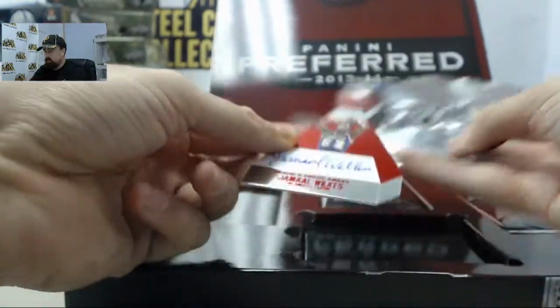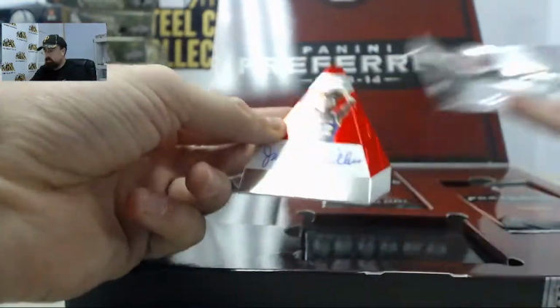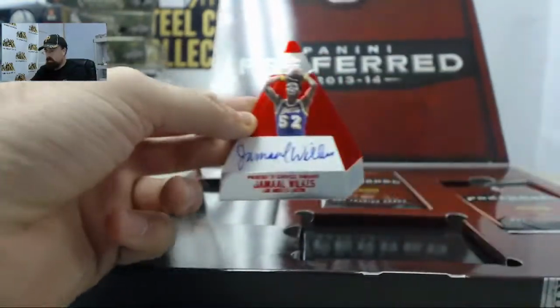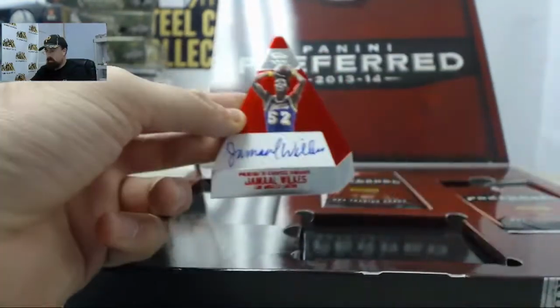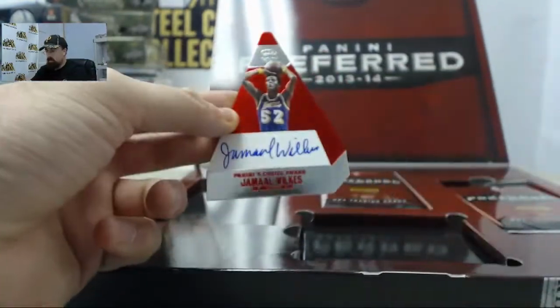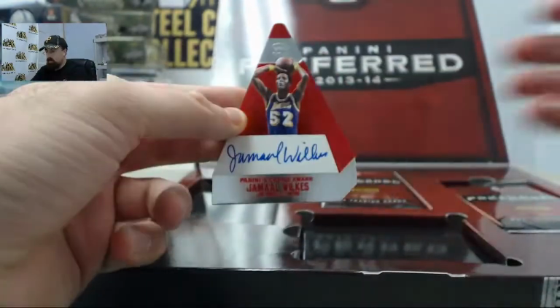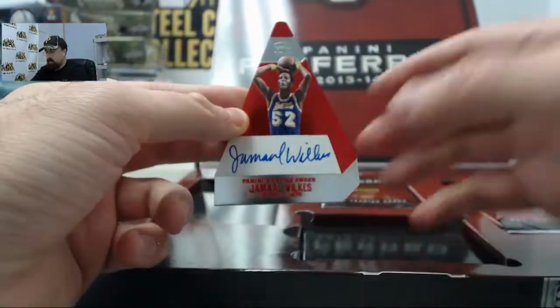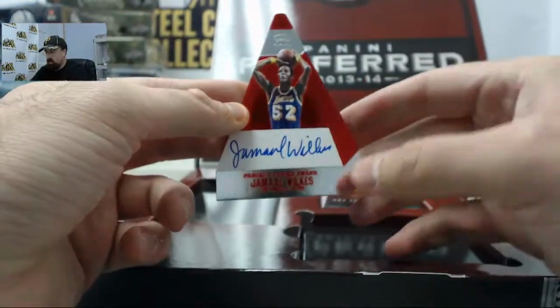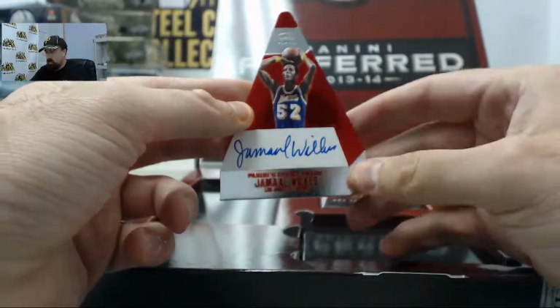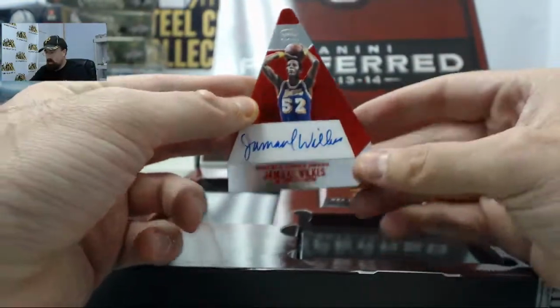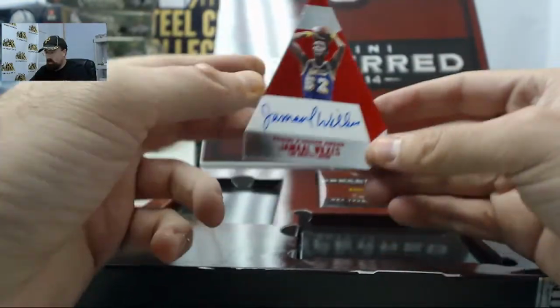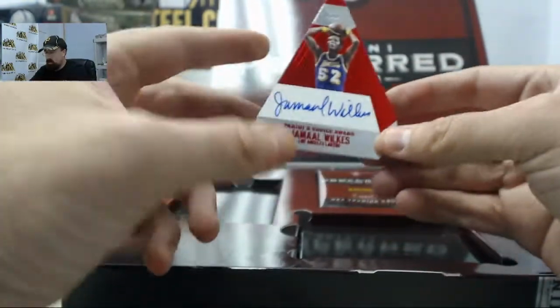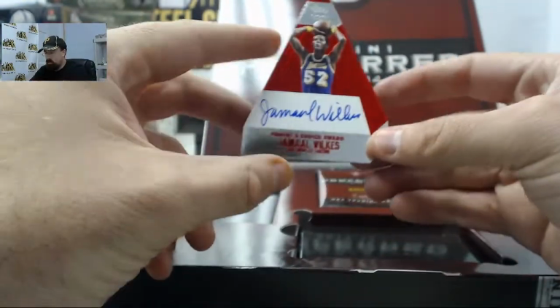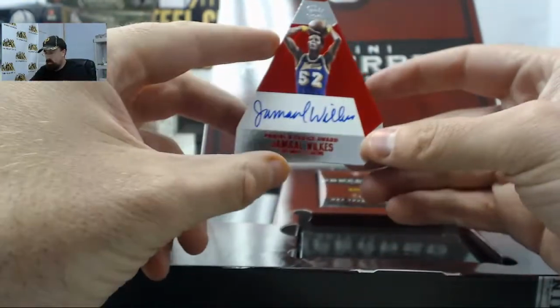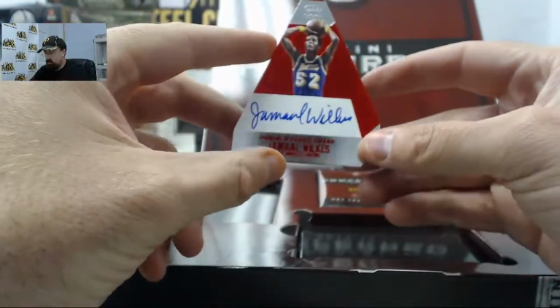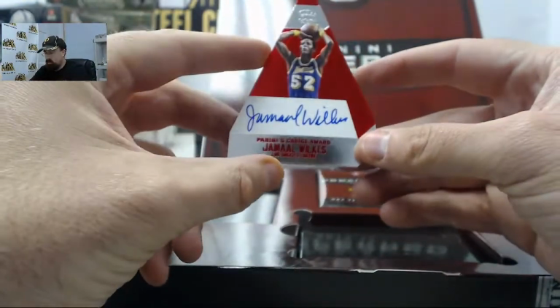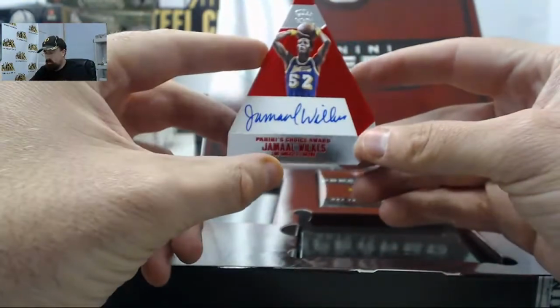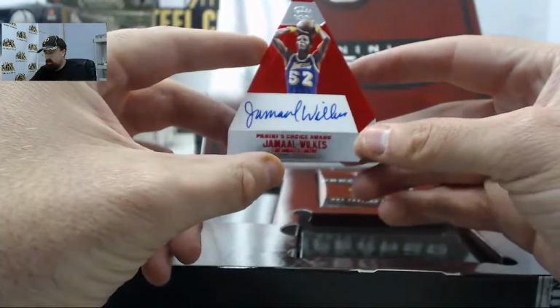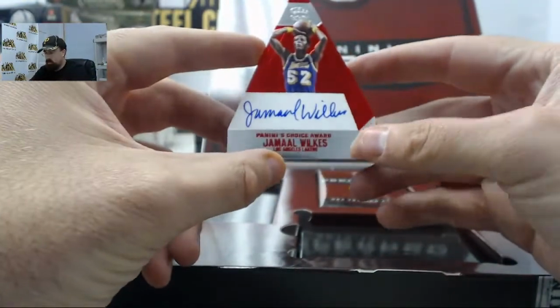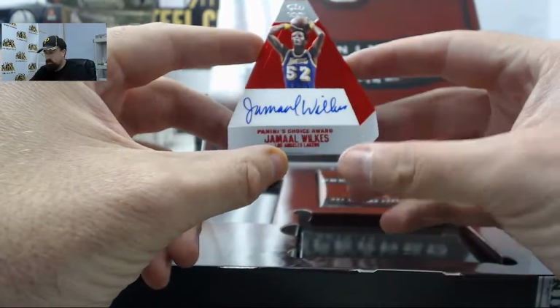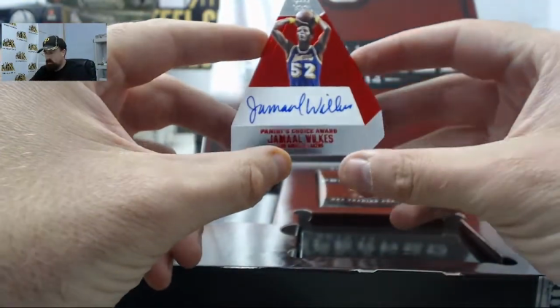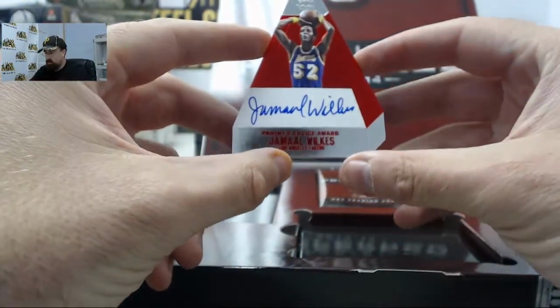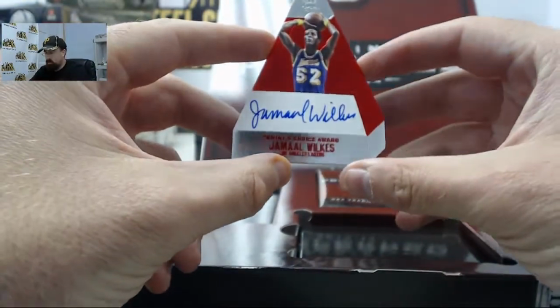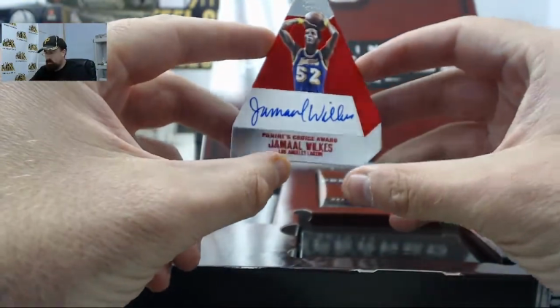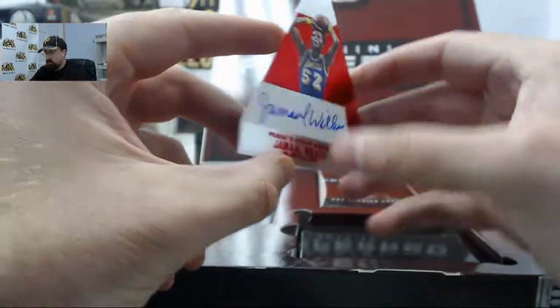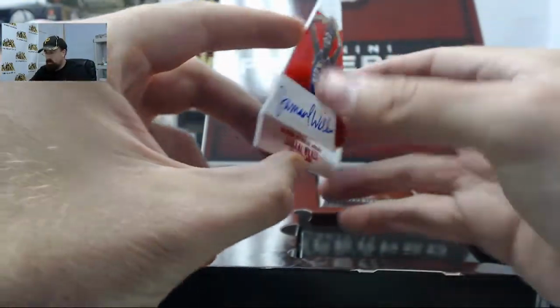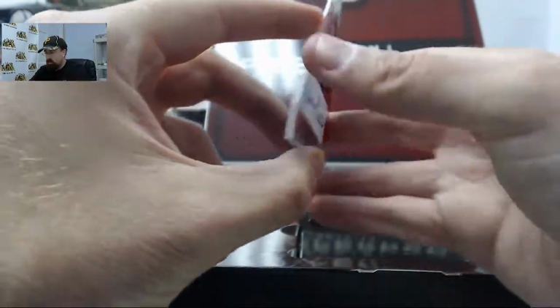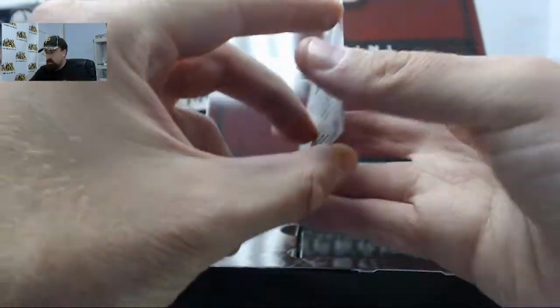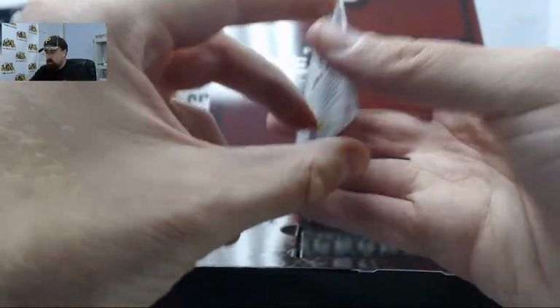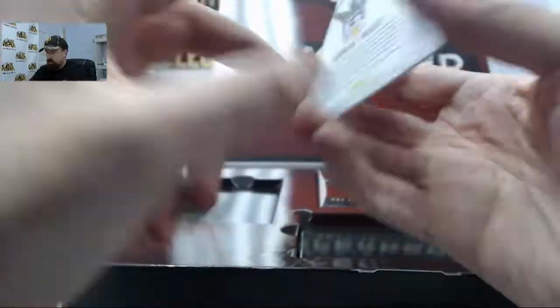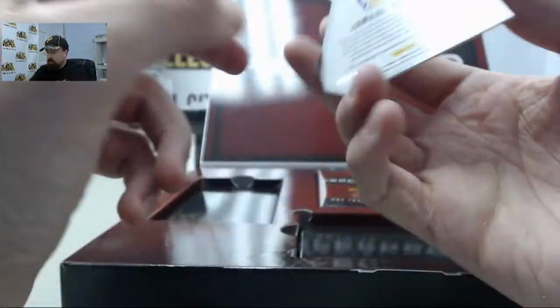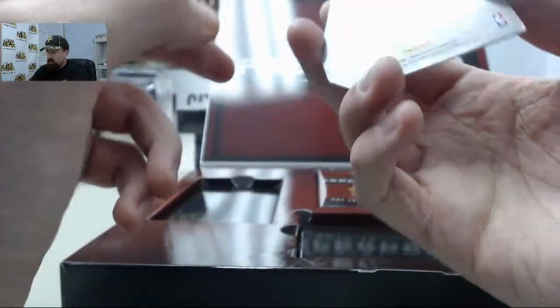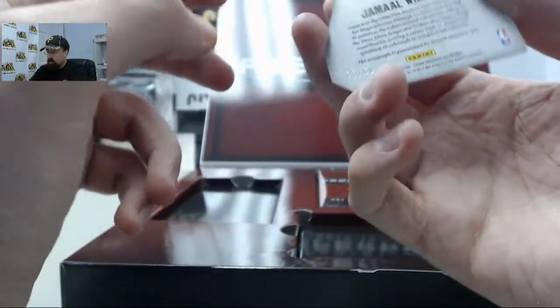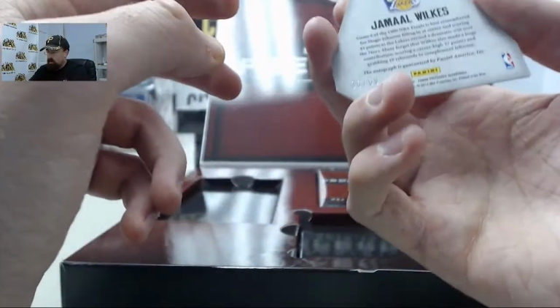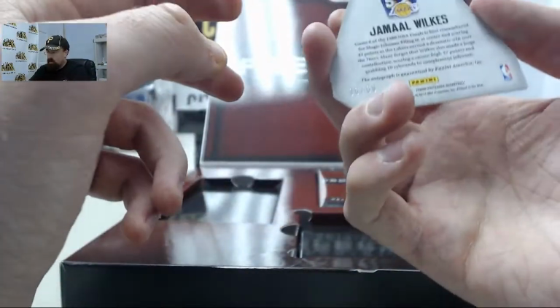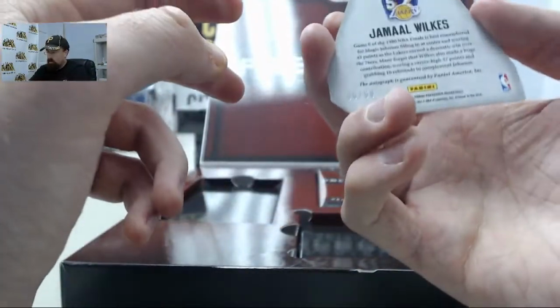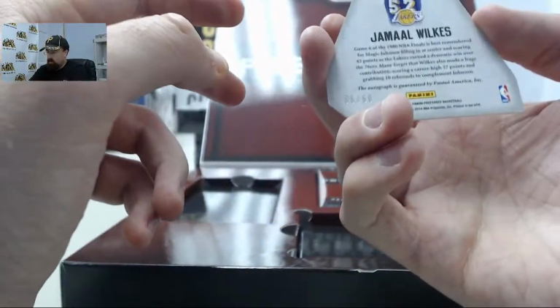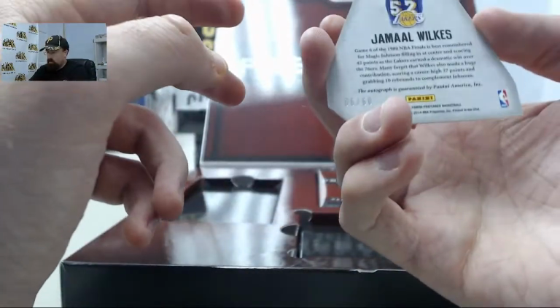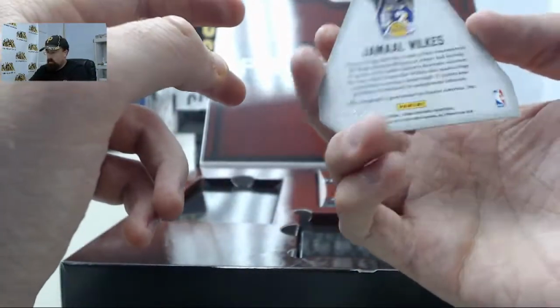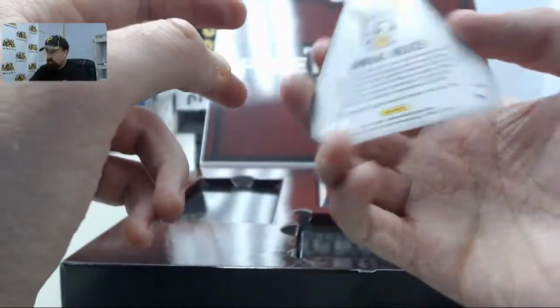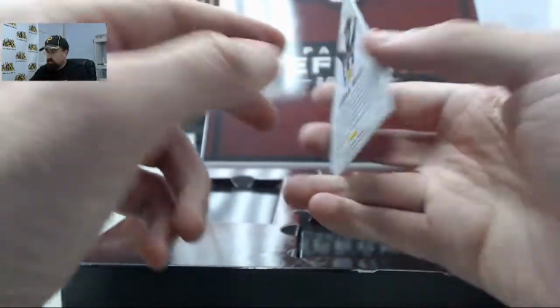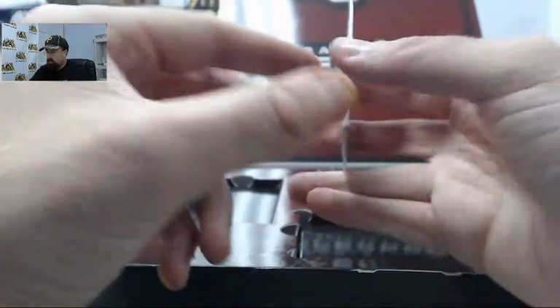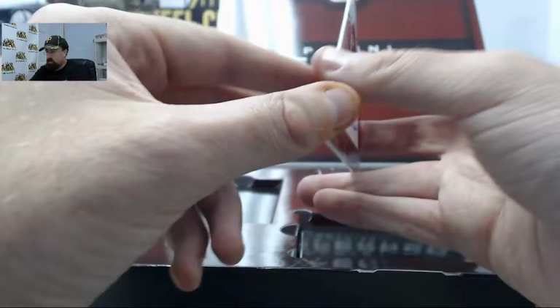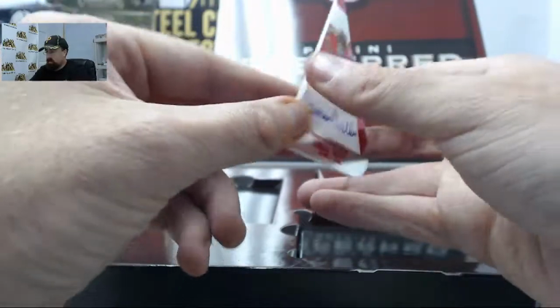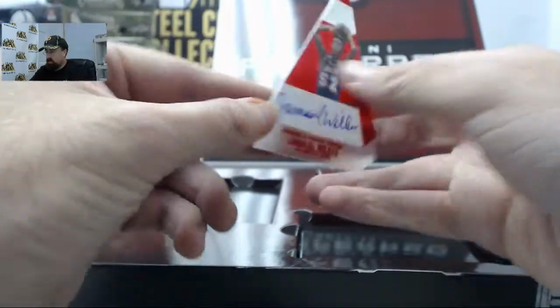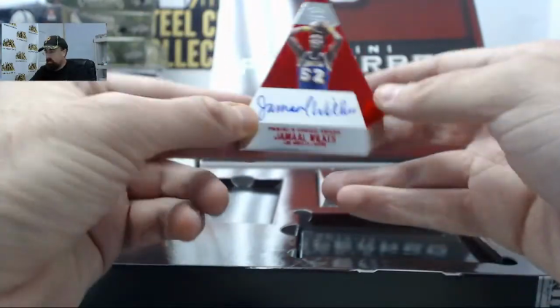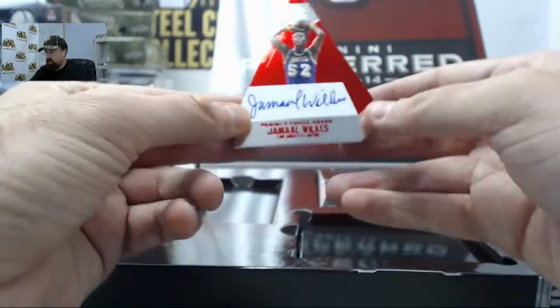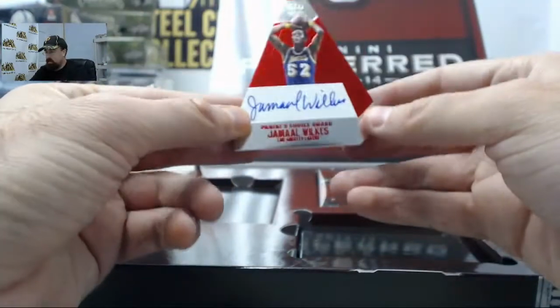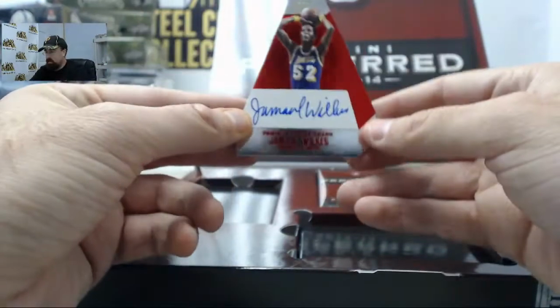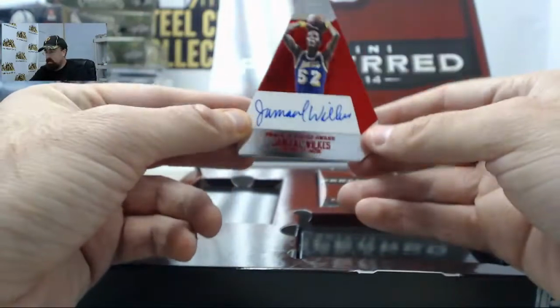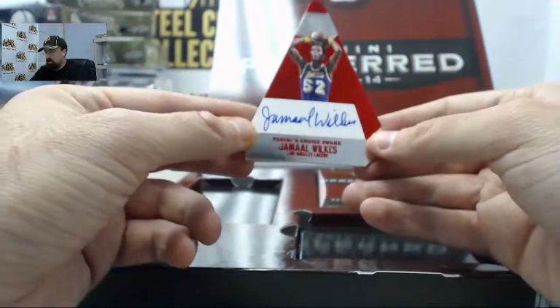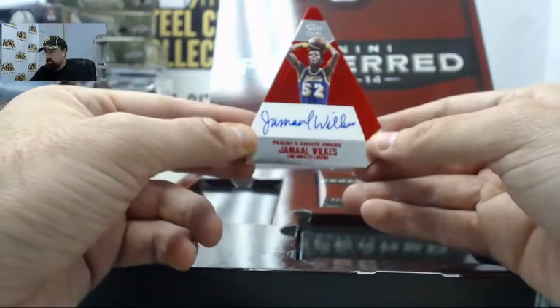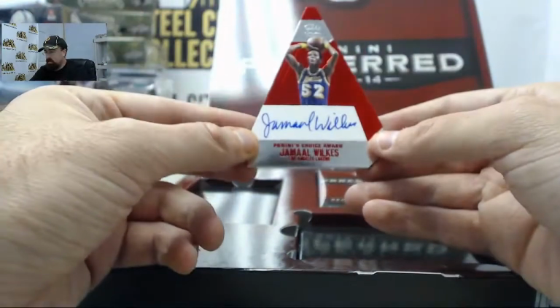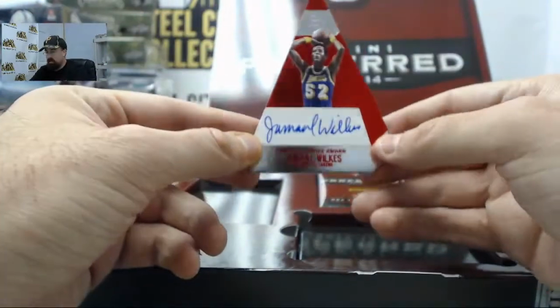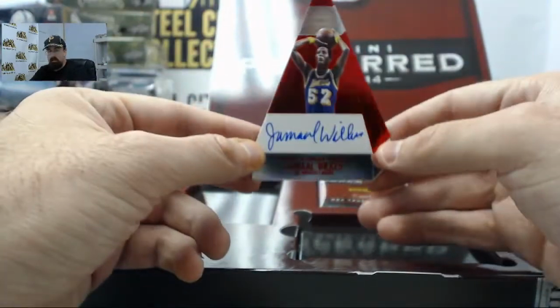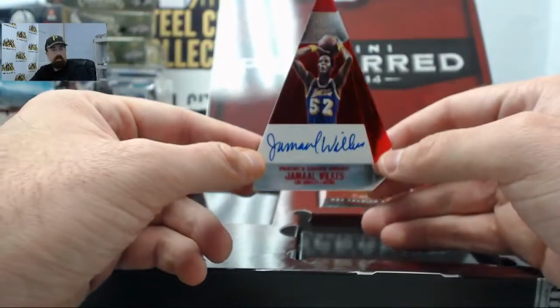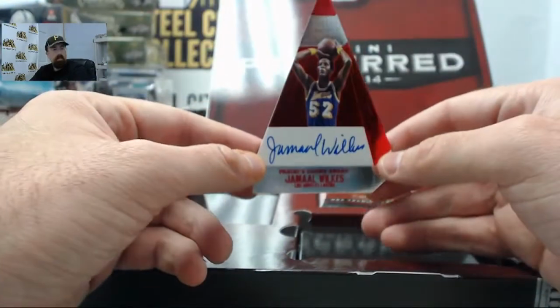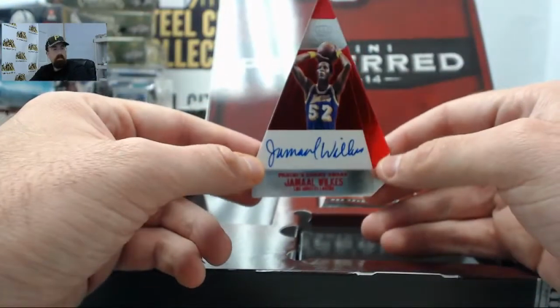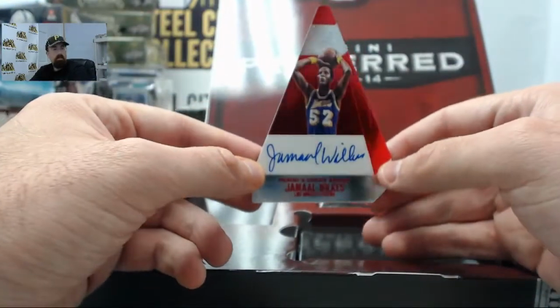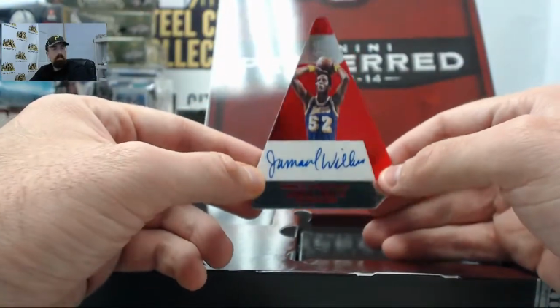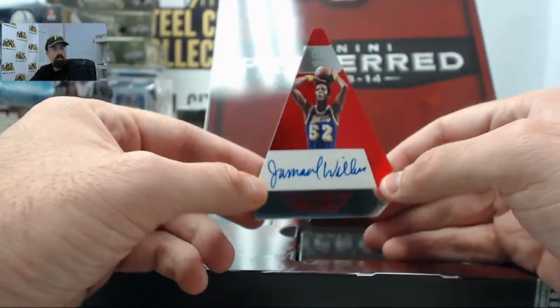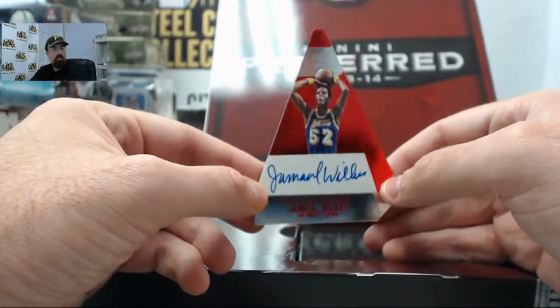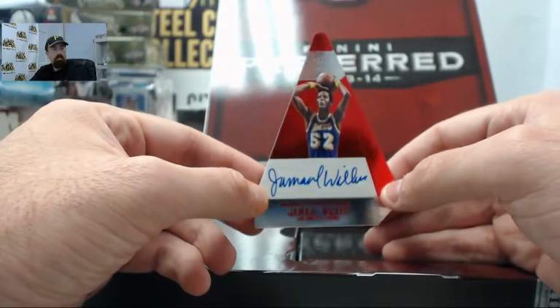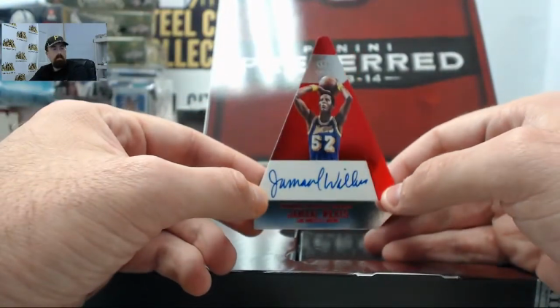We've got a Jamal Wilkes. That is going to be 6 of 60 on the Players' Choice Award.